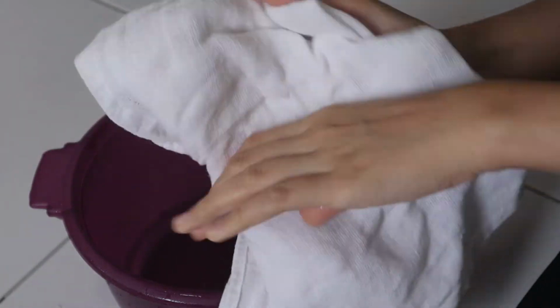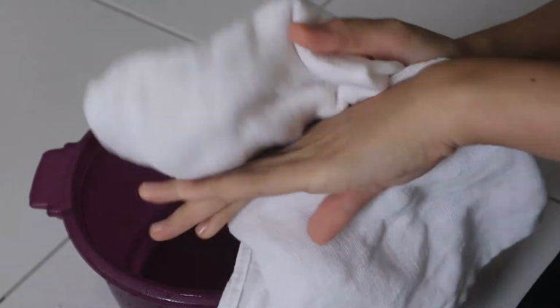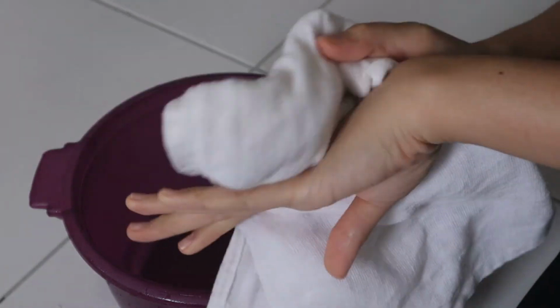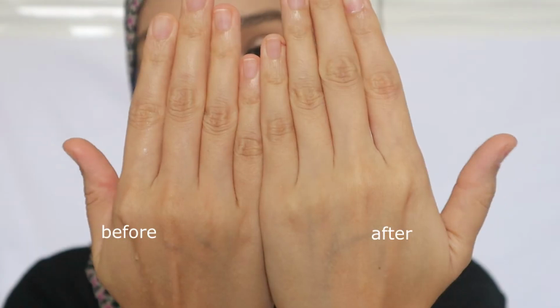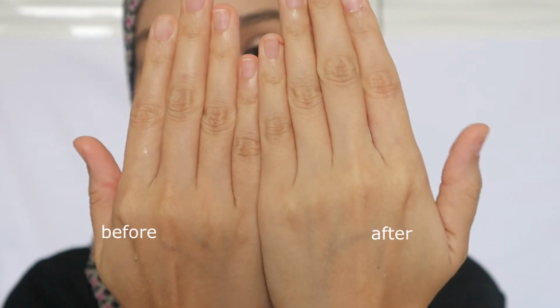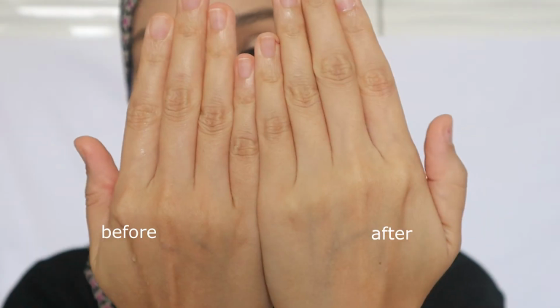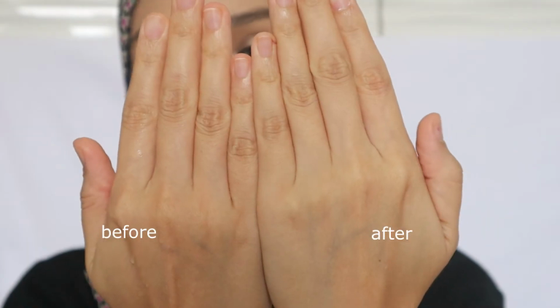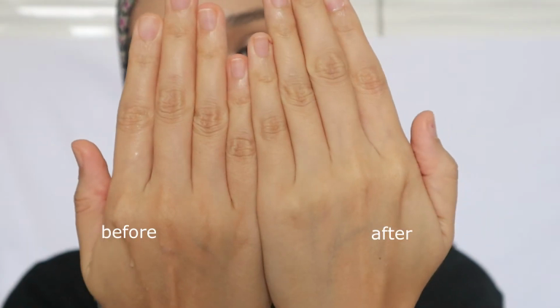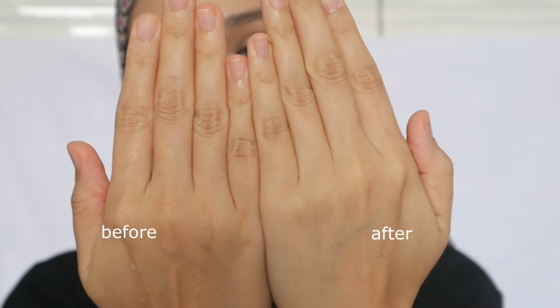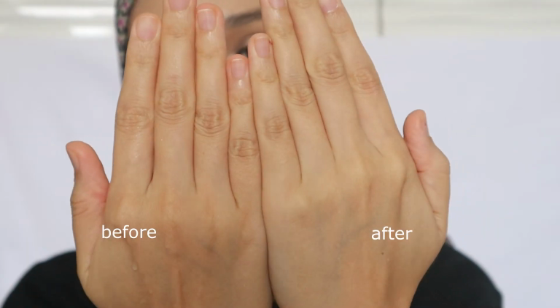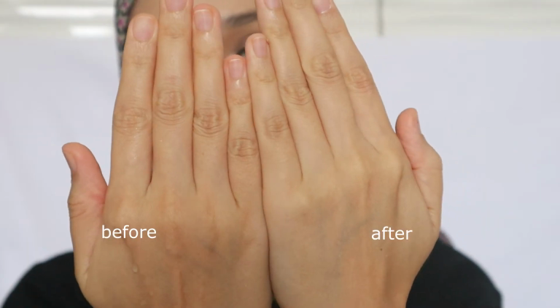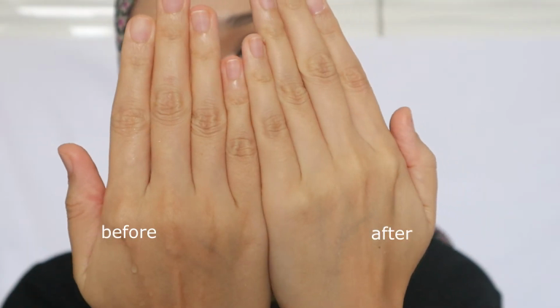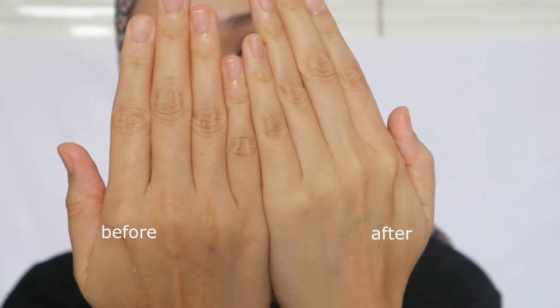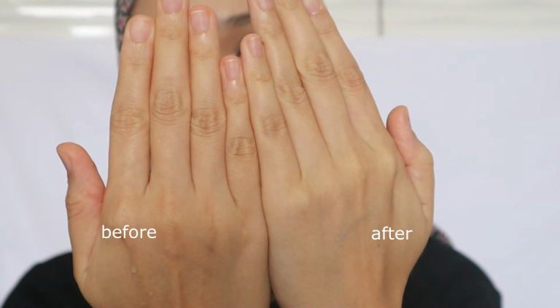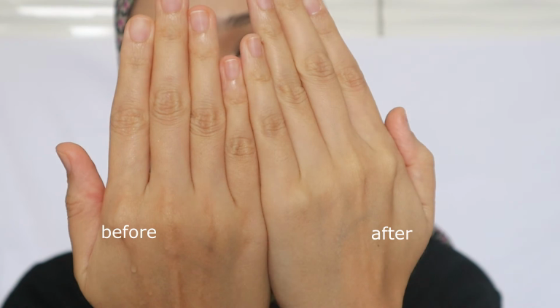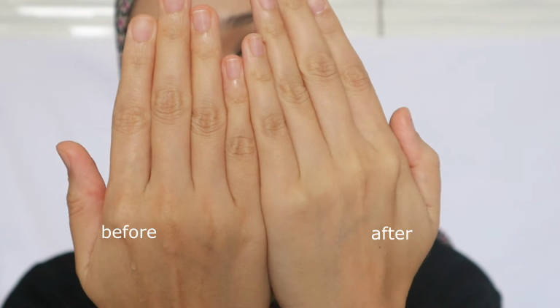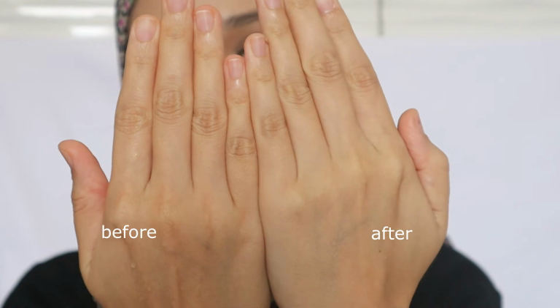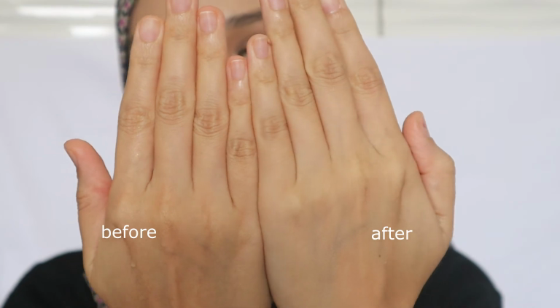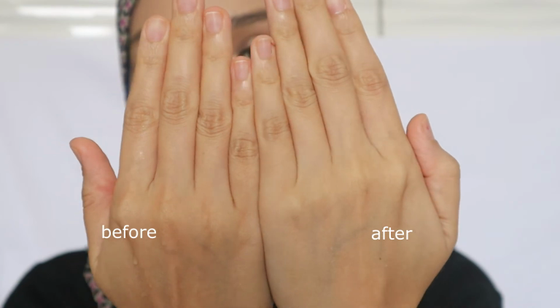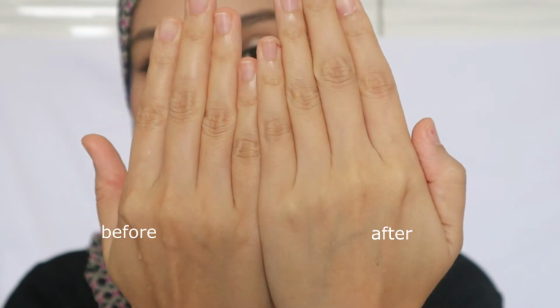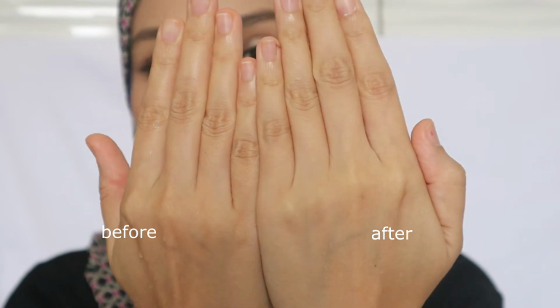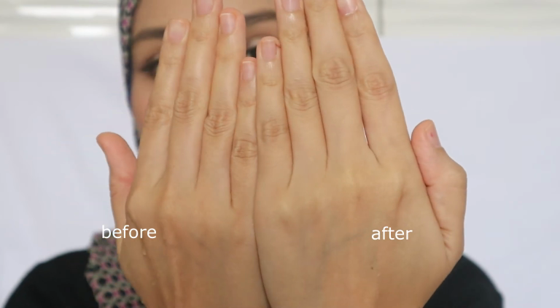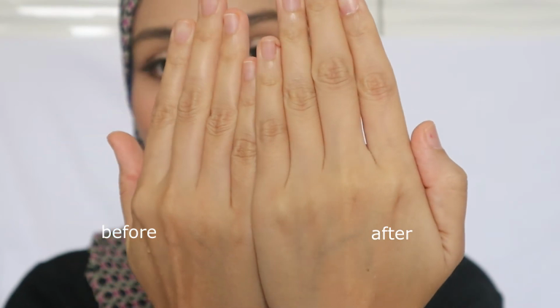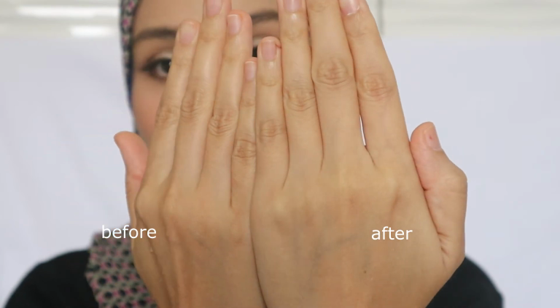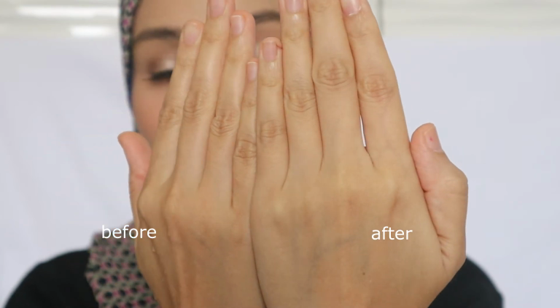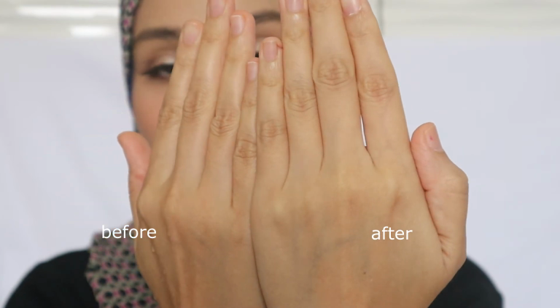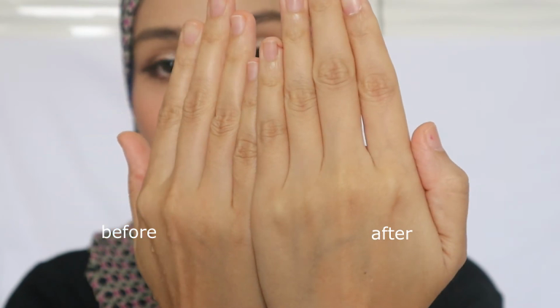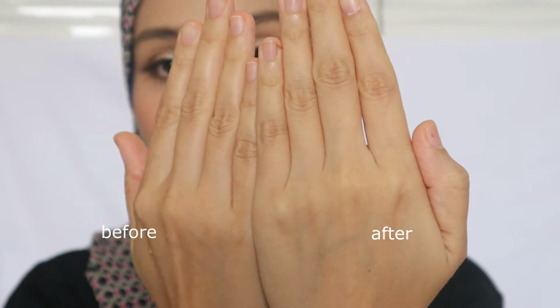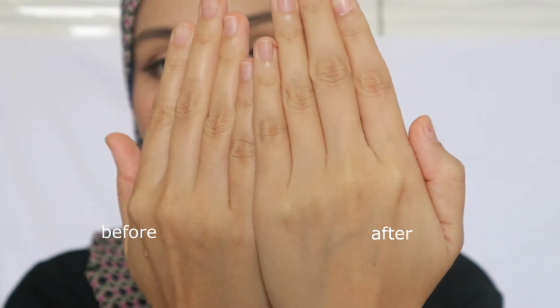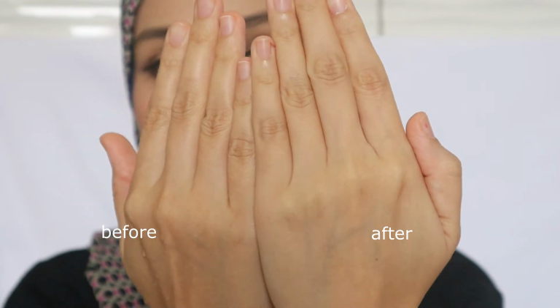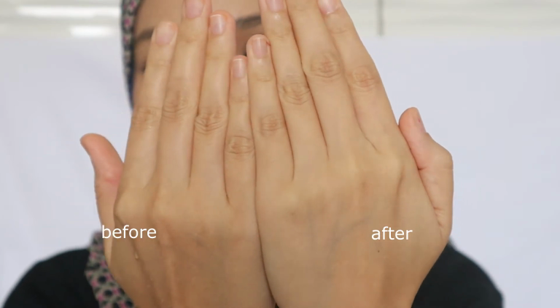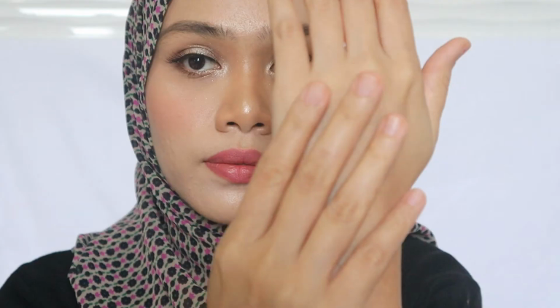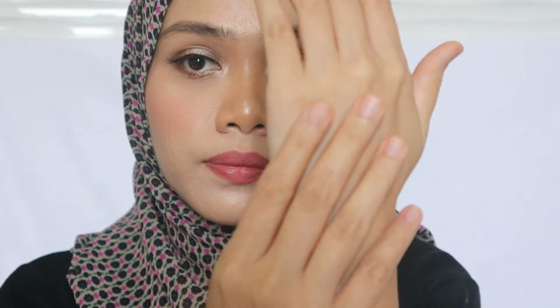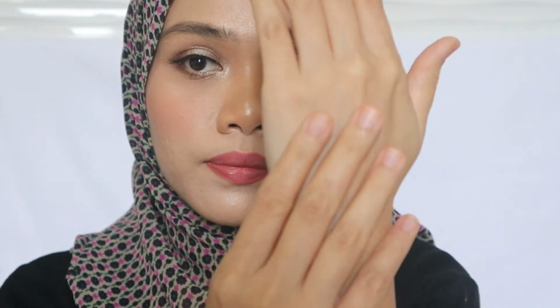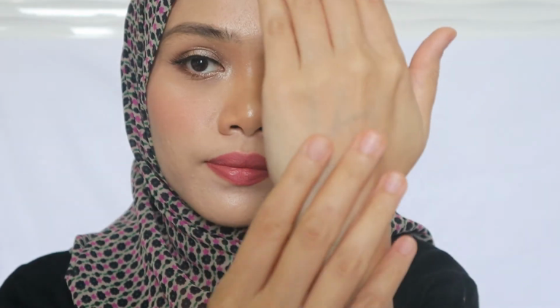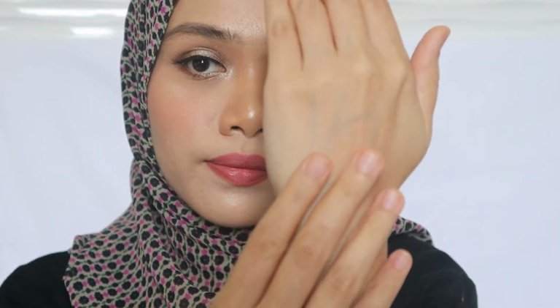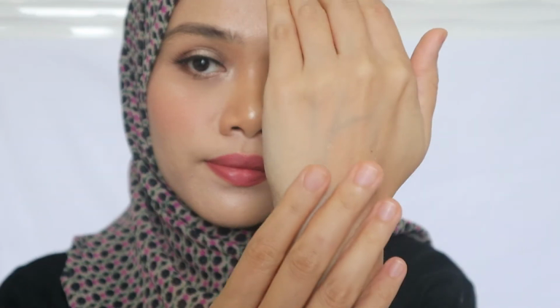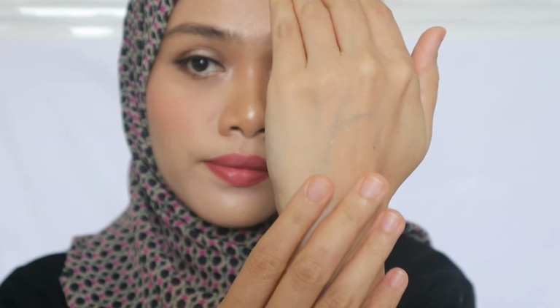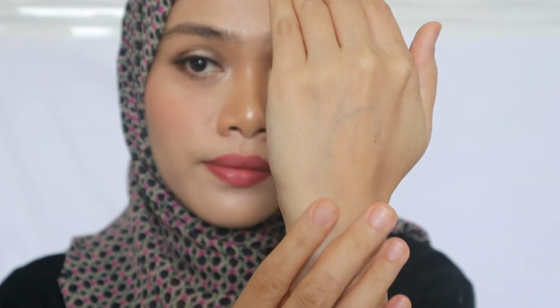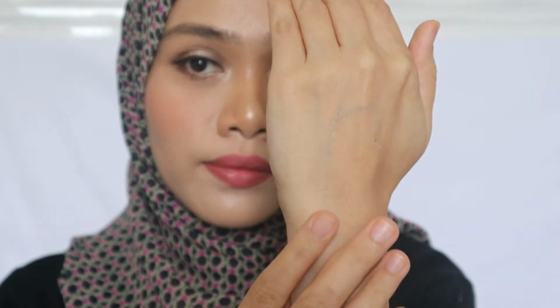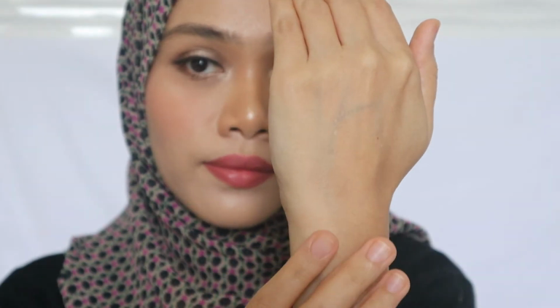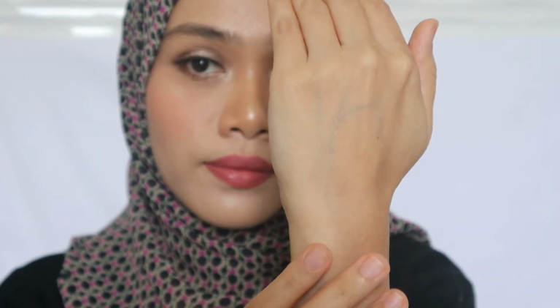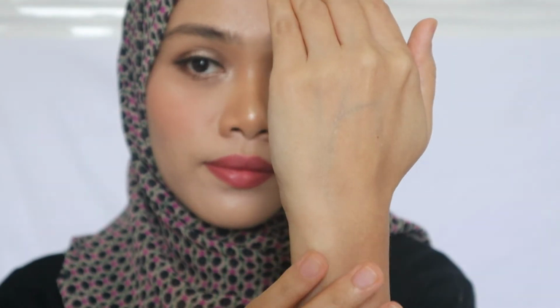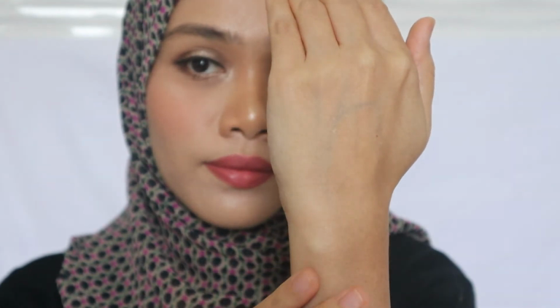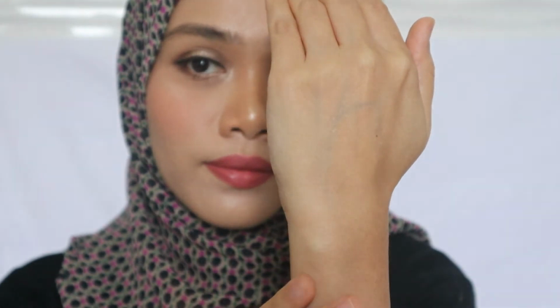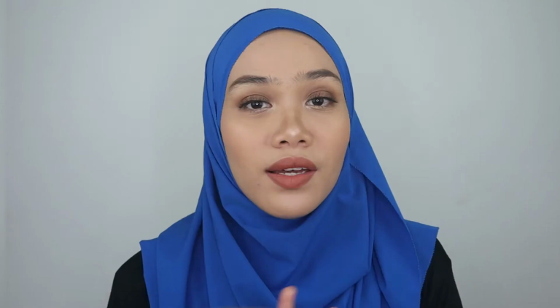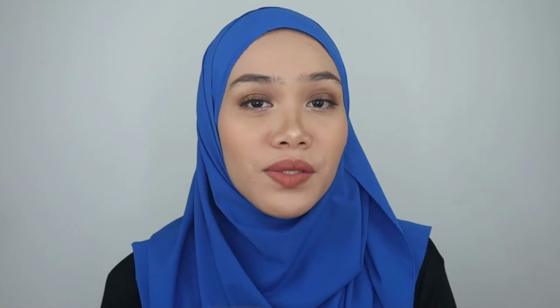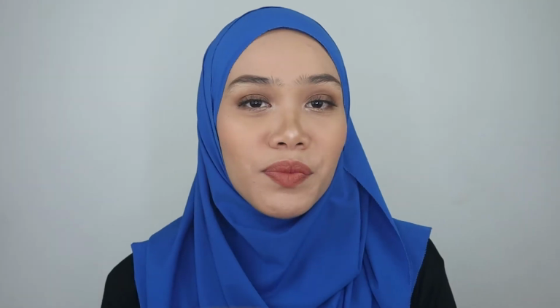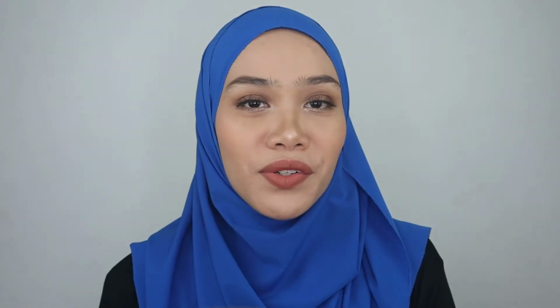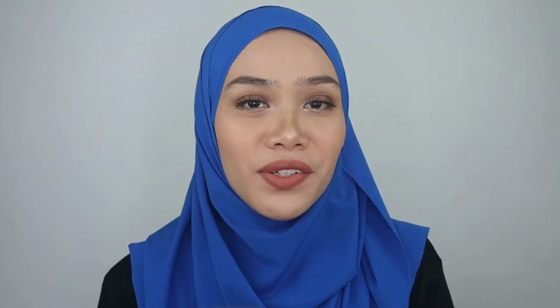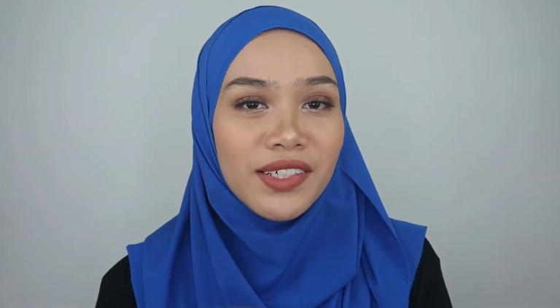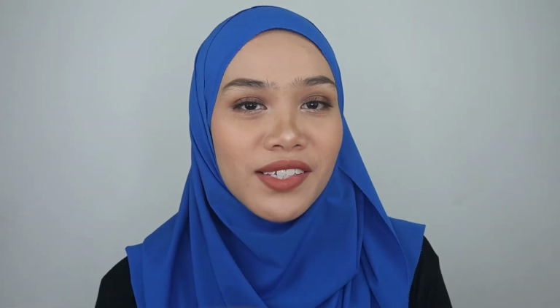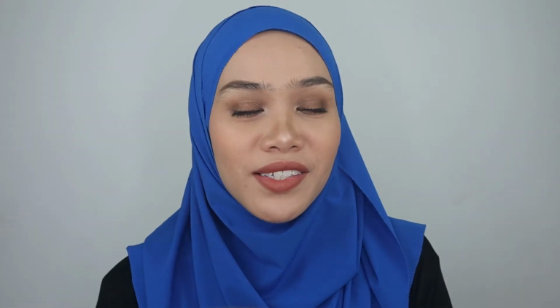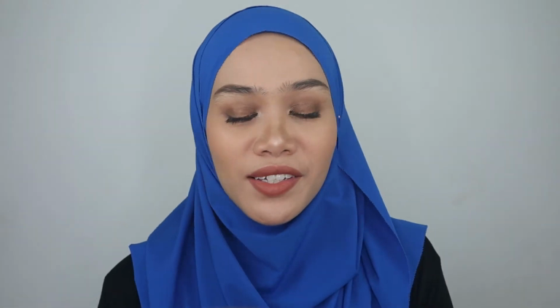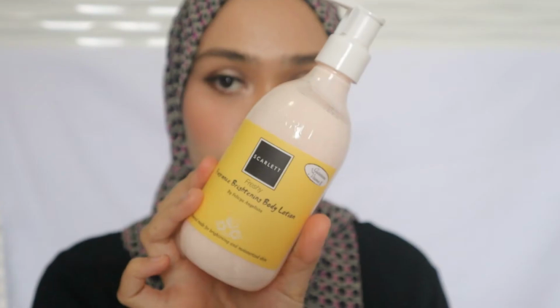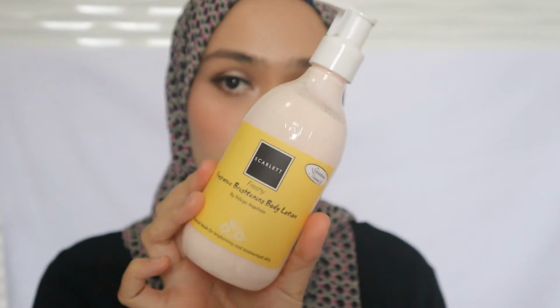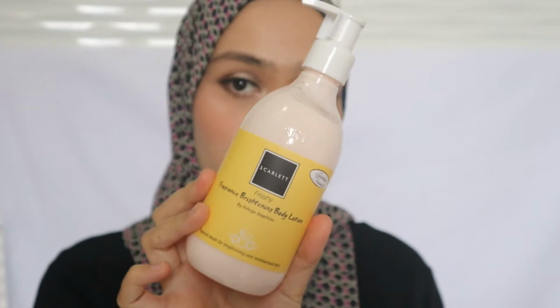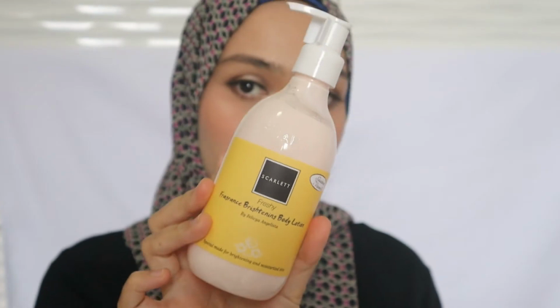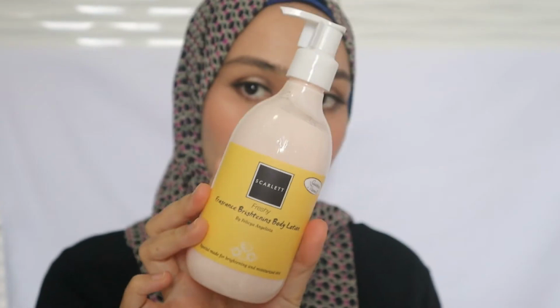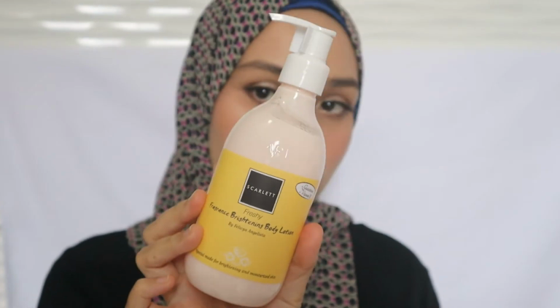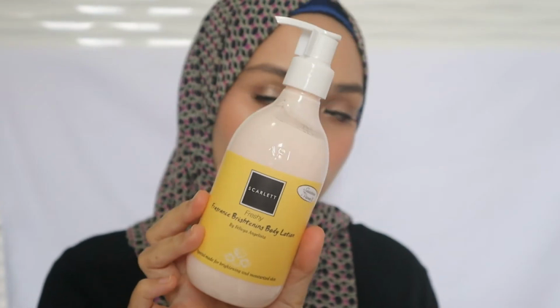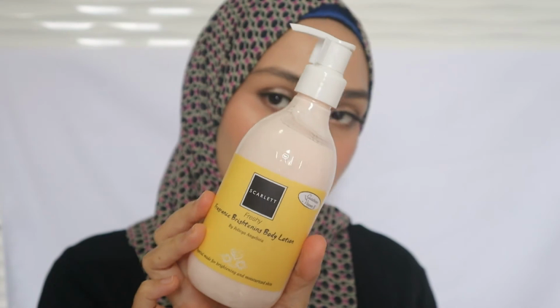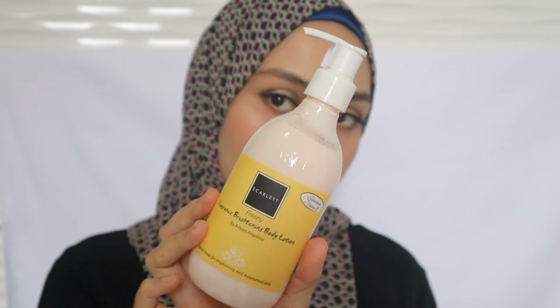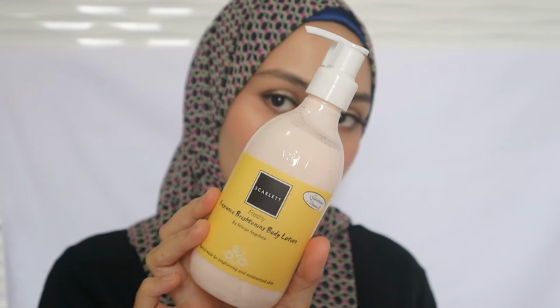Here you guys can see the difference before and after — it really feels so smooth and clean. Last but not least, it's the body lotion.